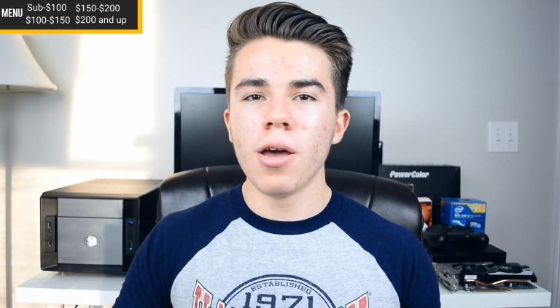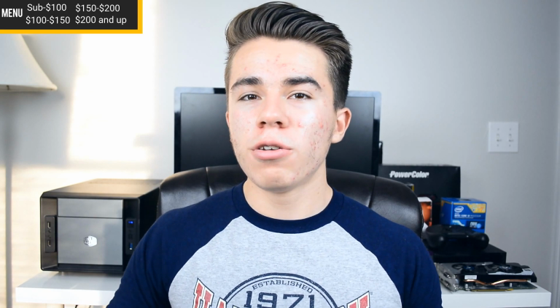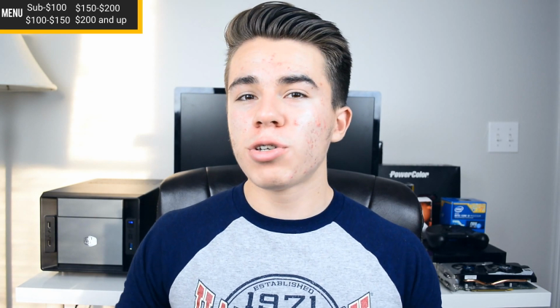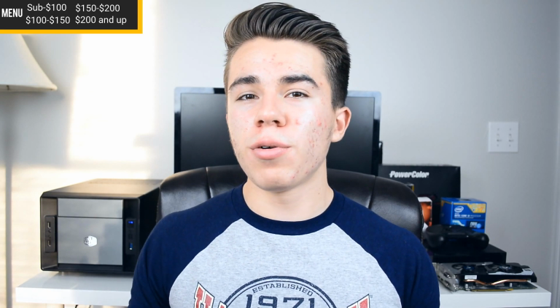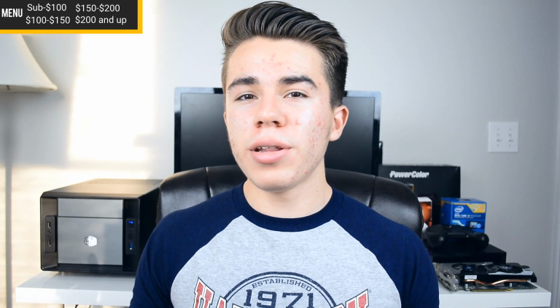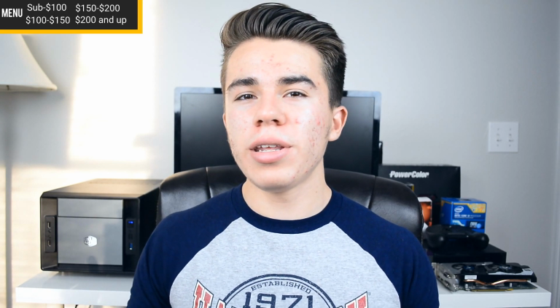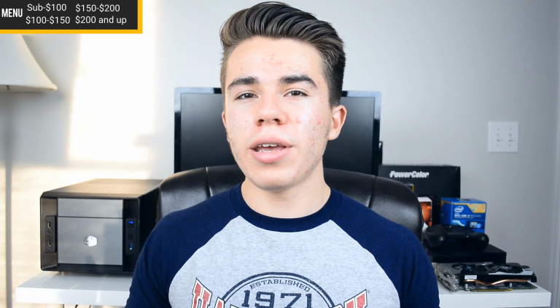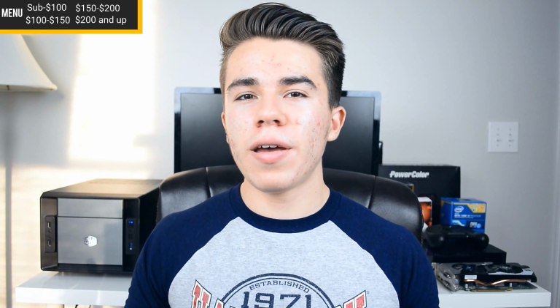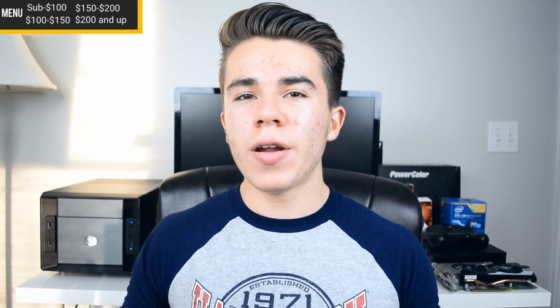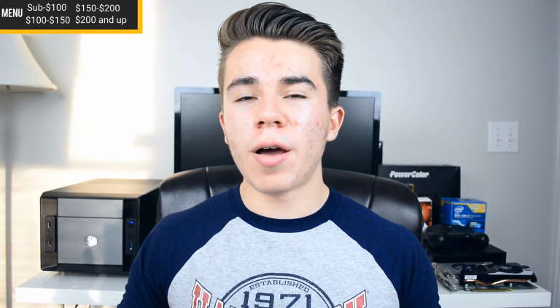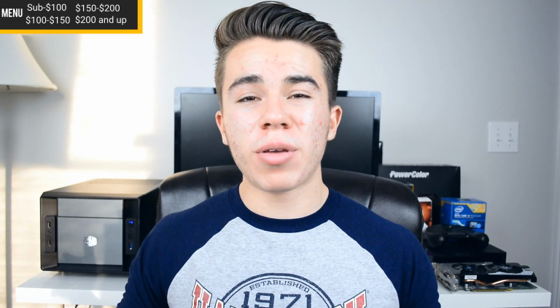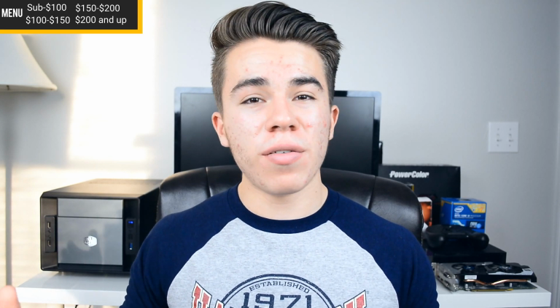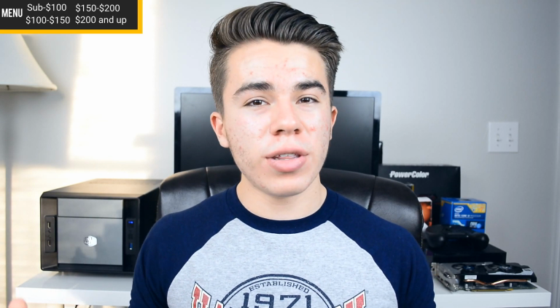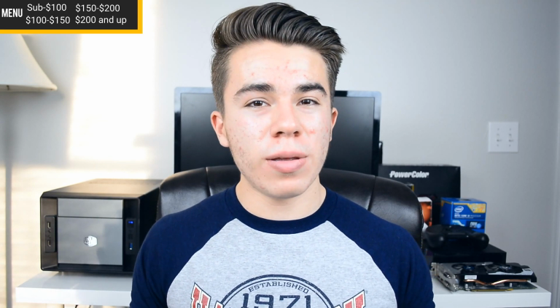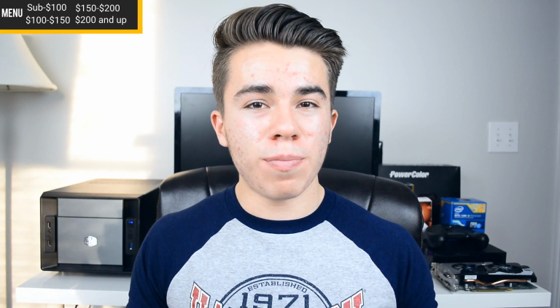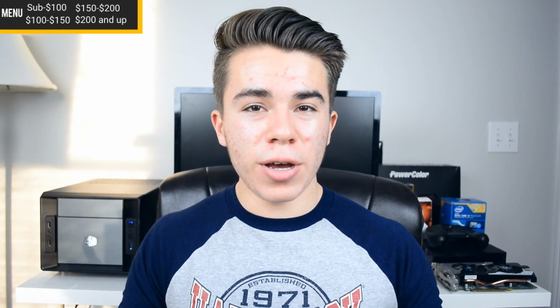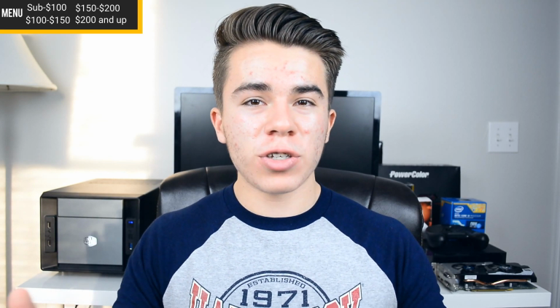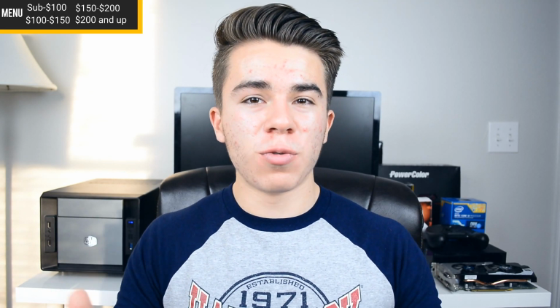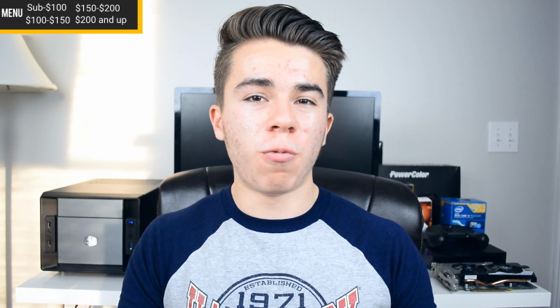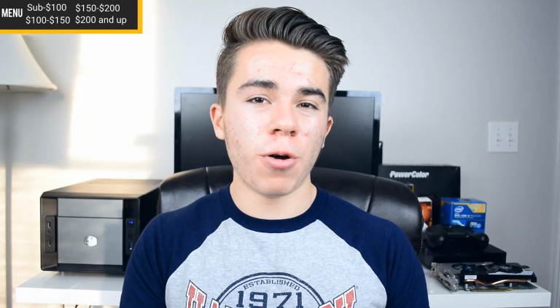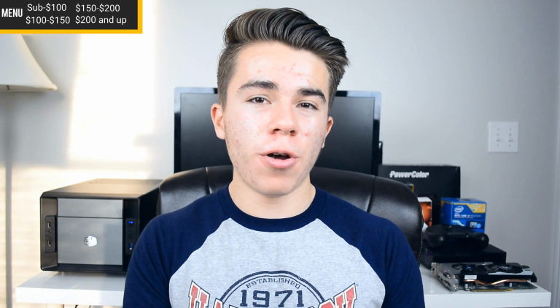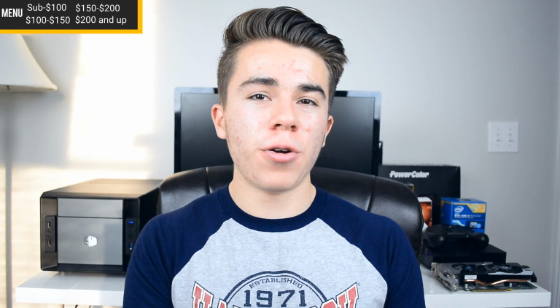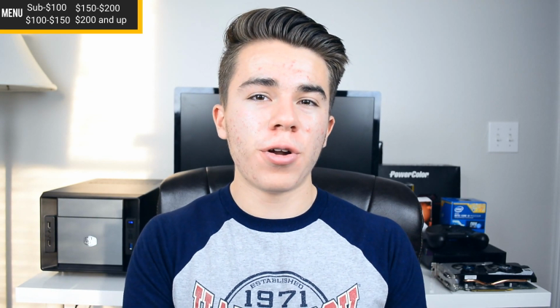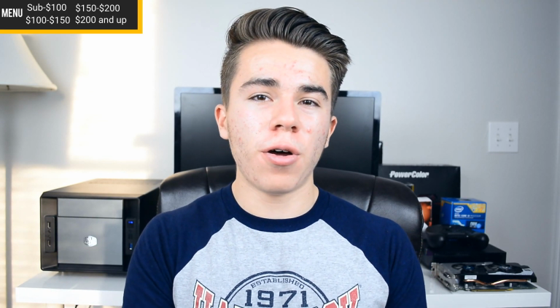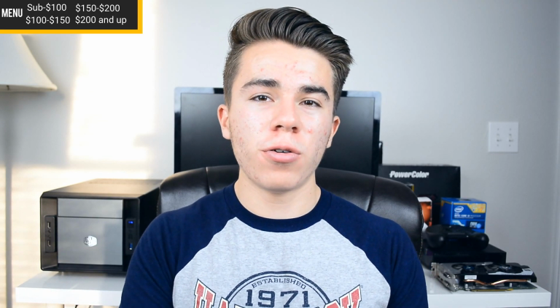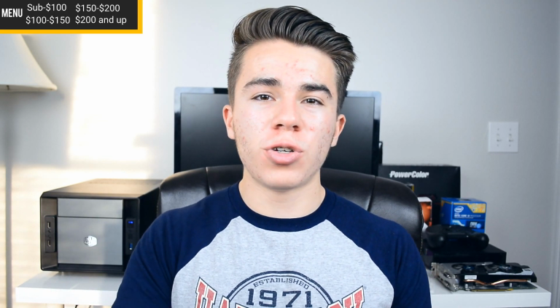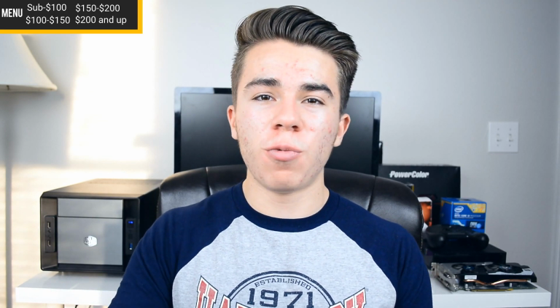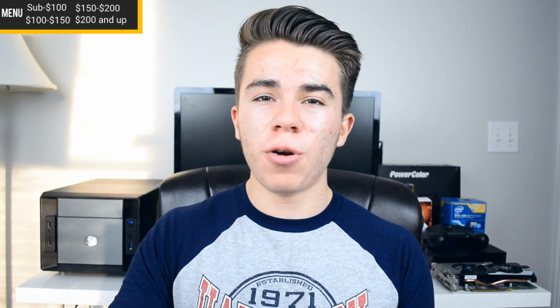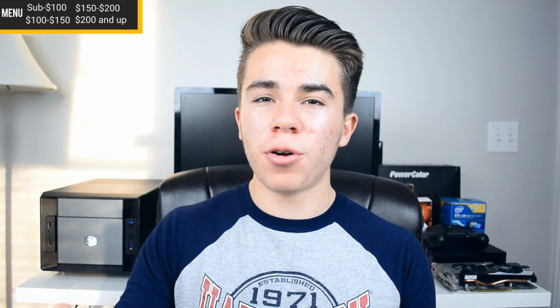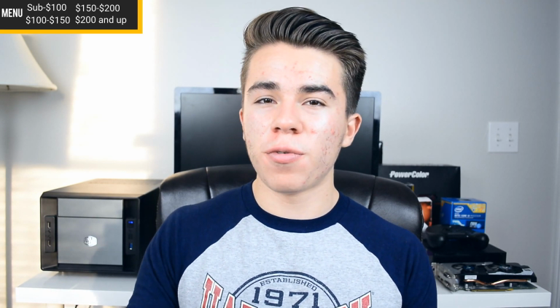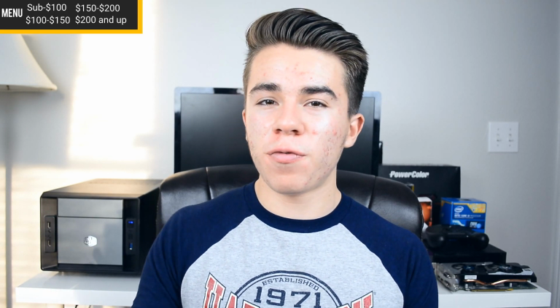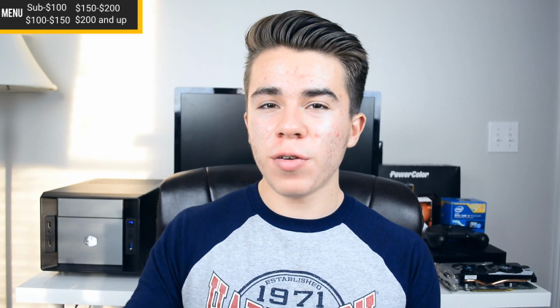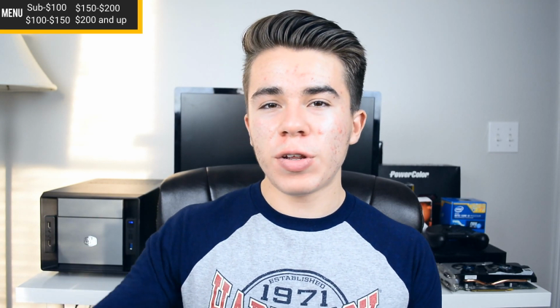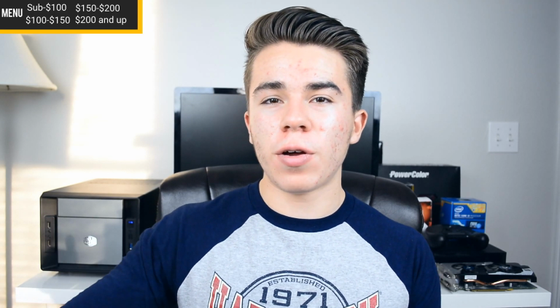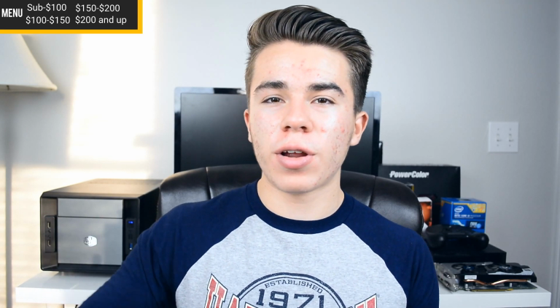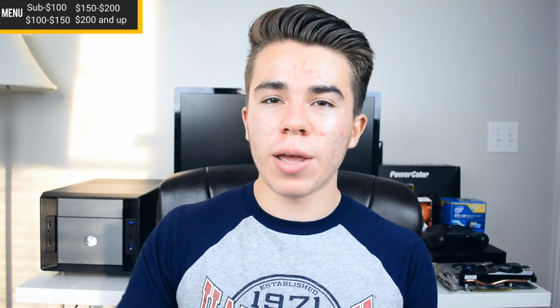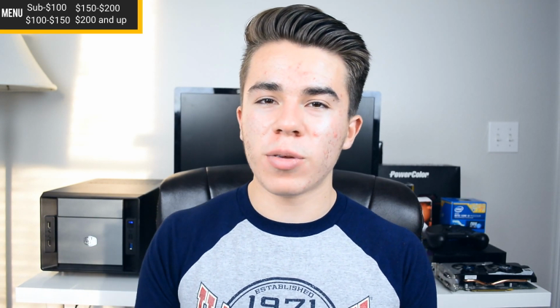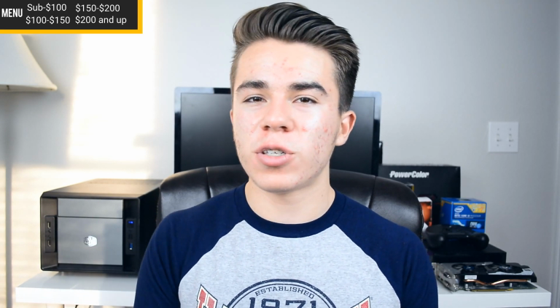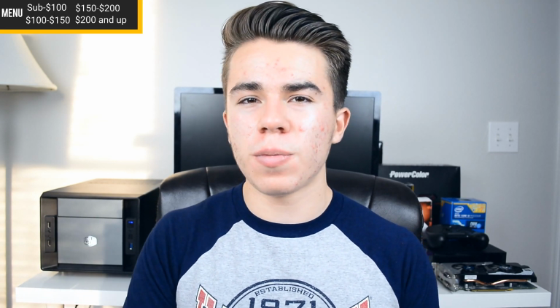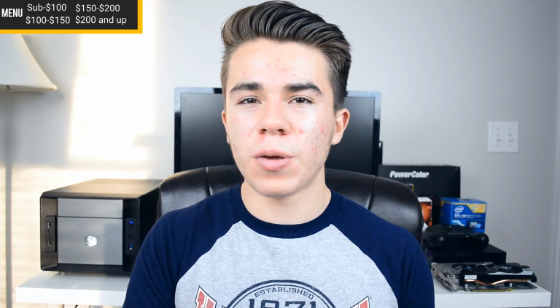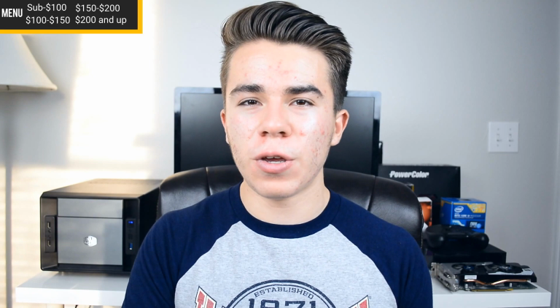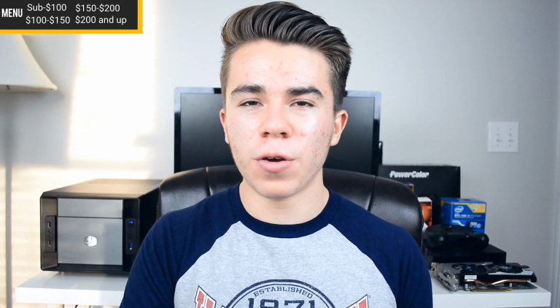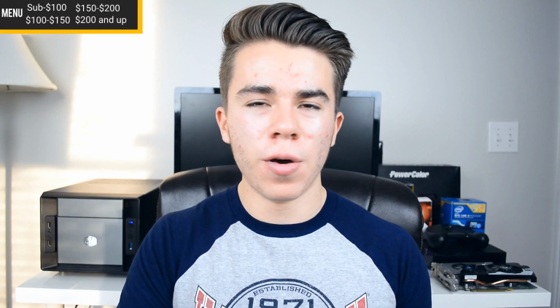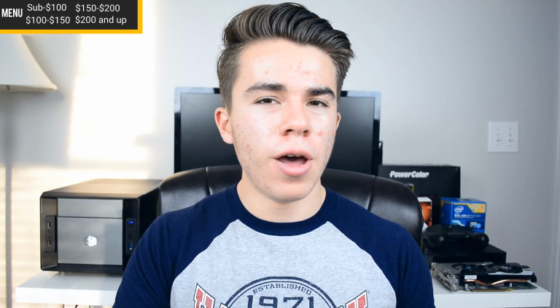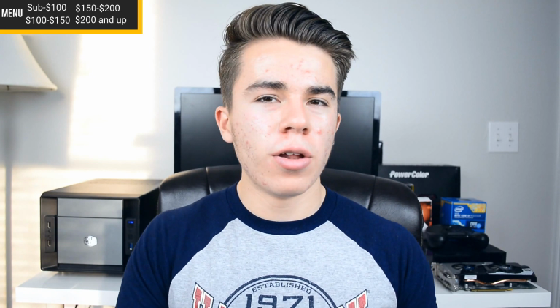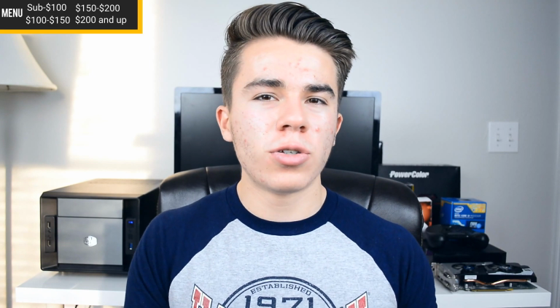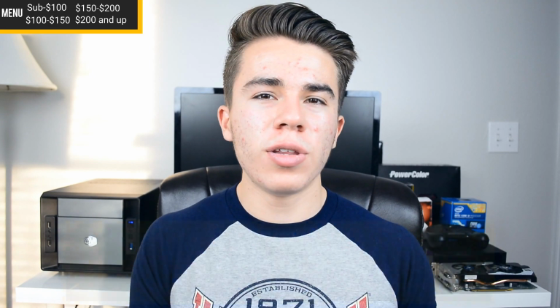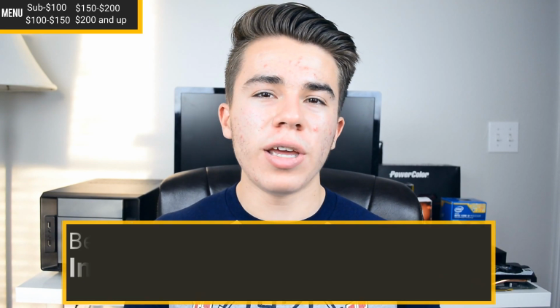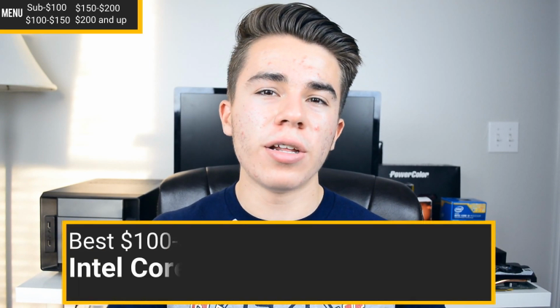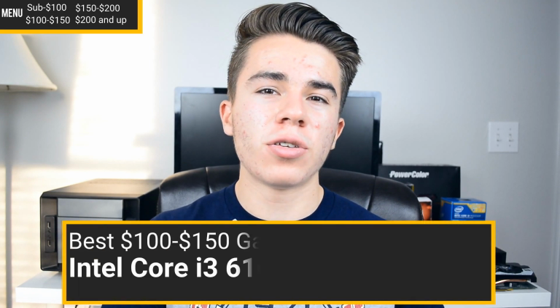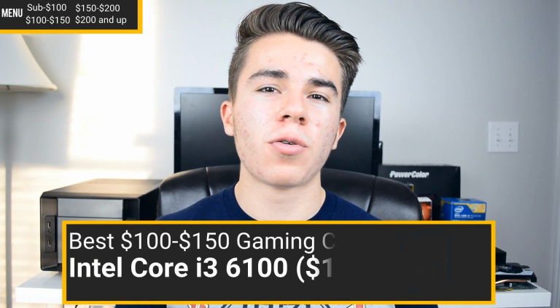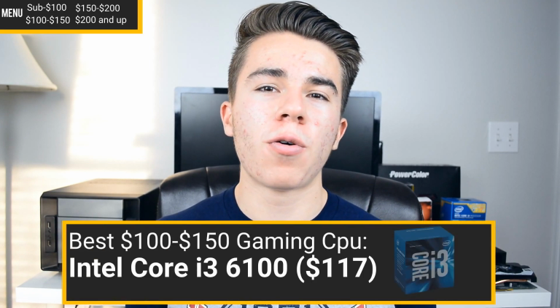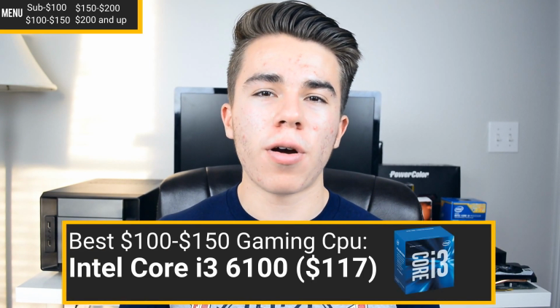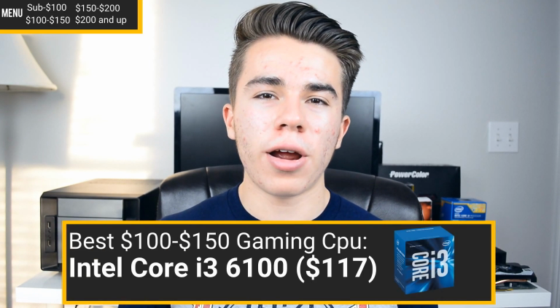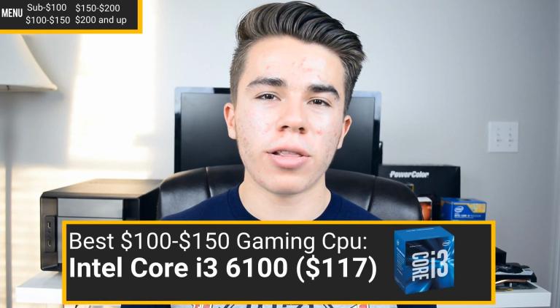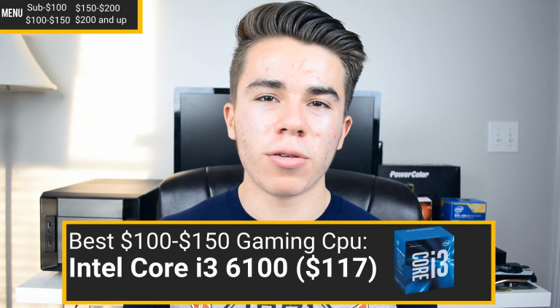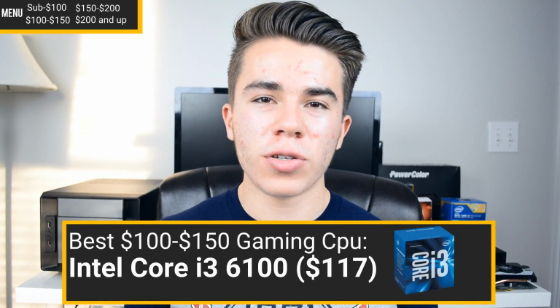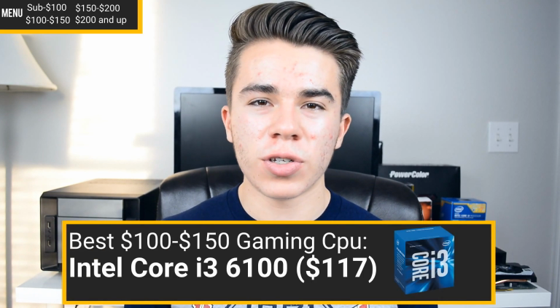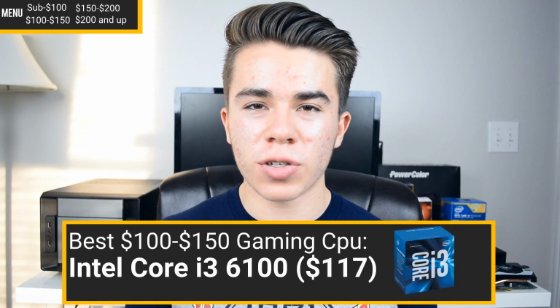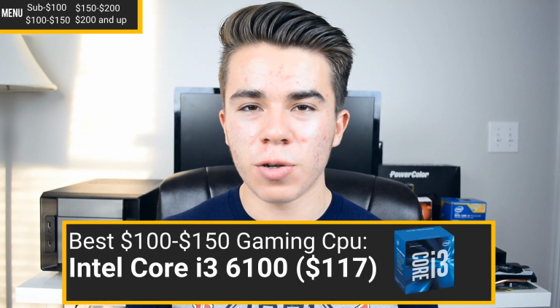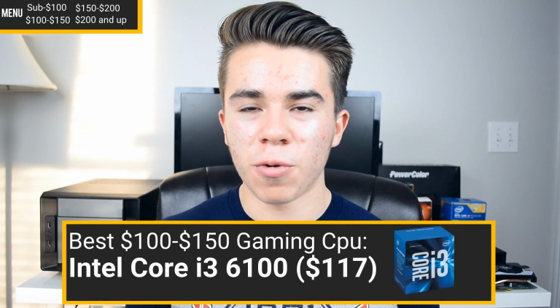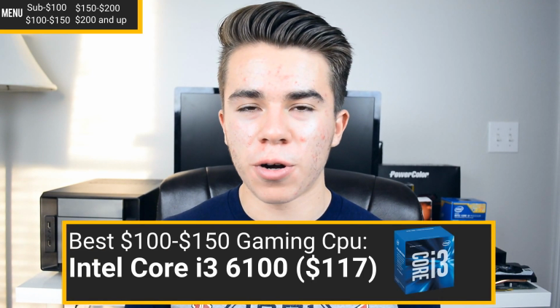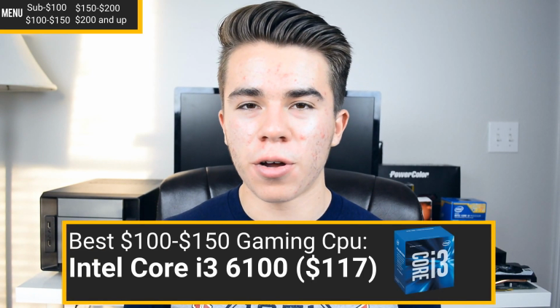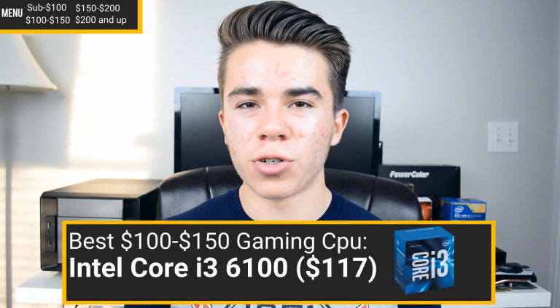In the end, I'm giving the best $100 to $150 gaming CPU award to the Intel Core i3-6100.